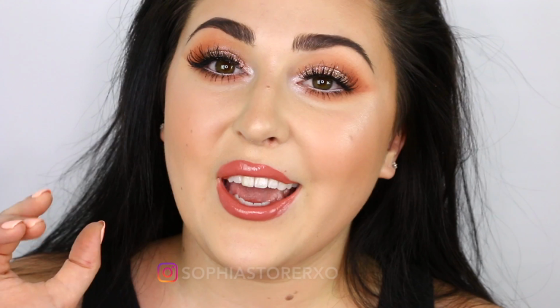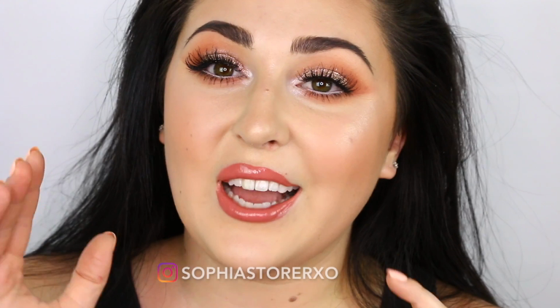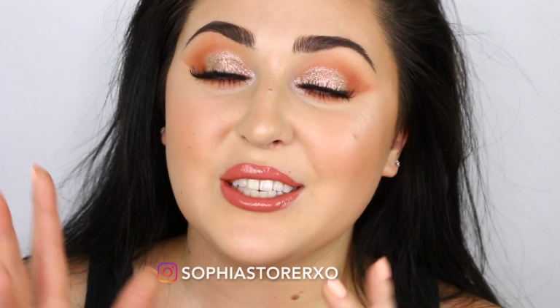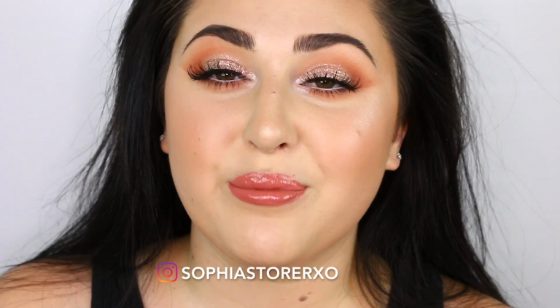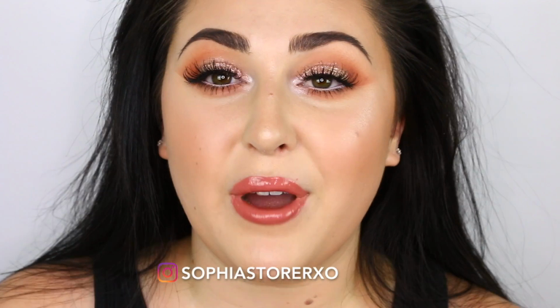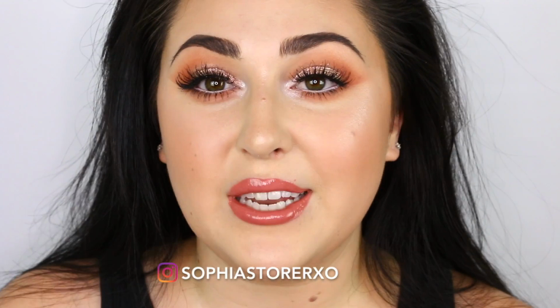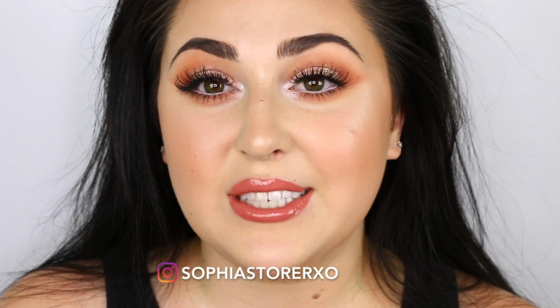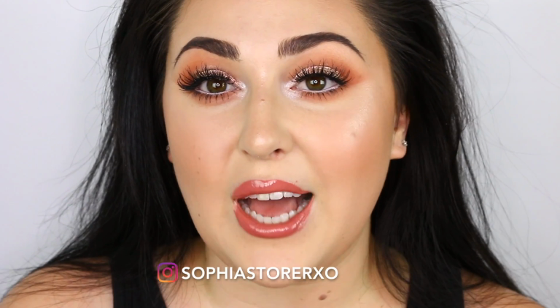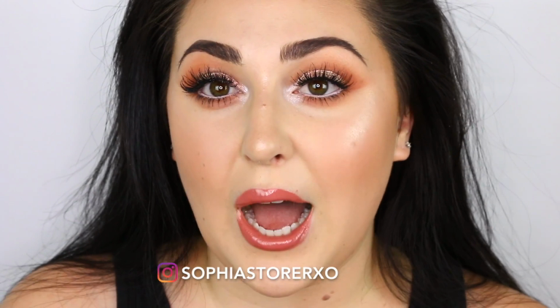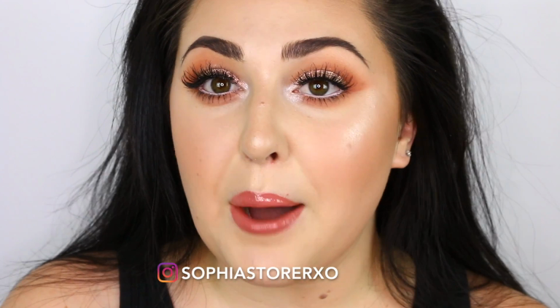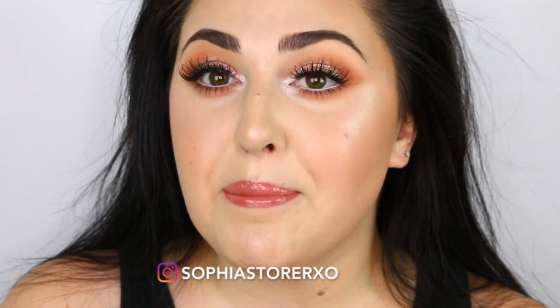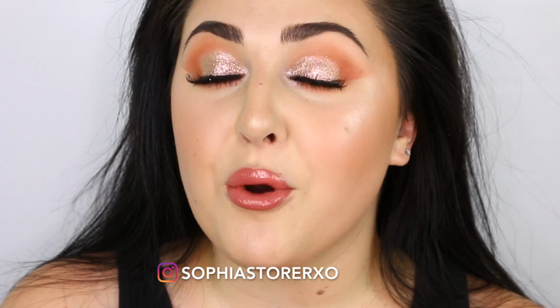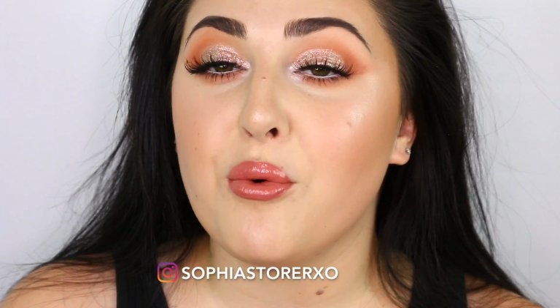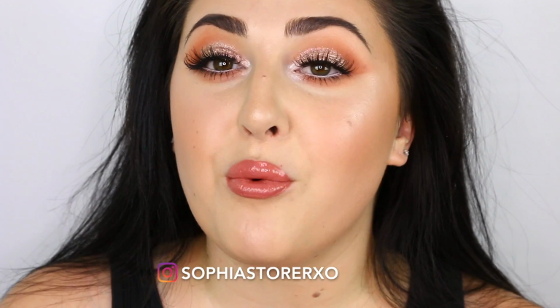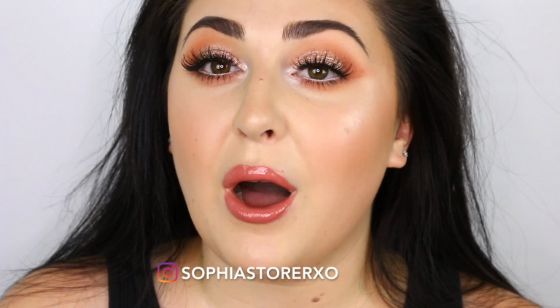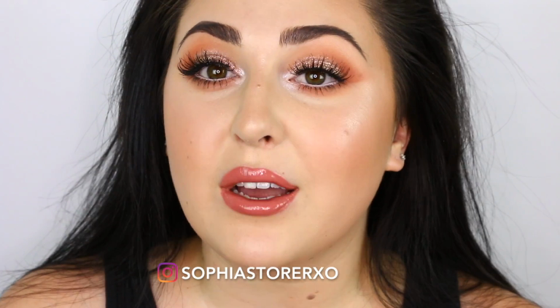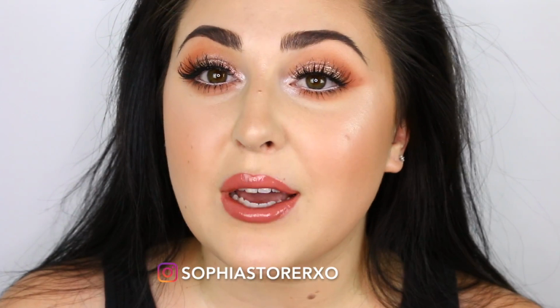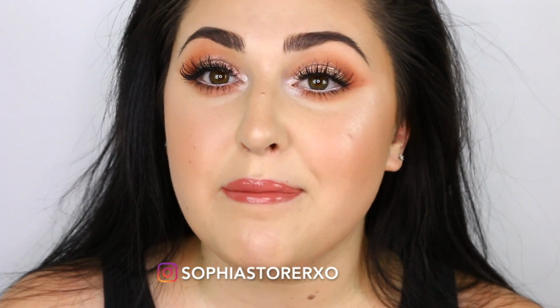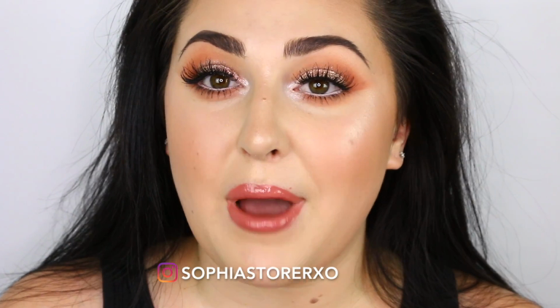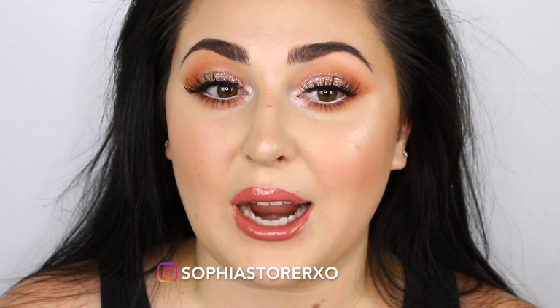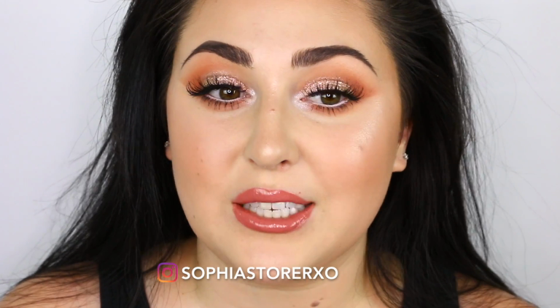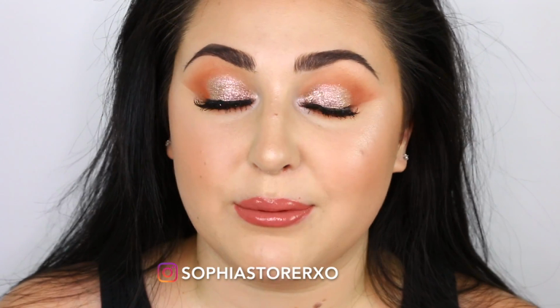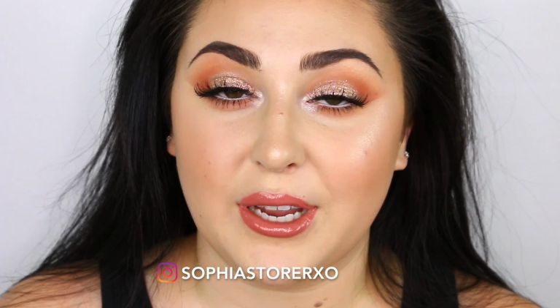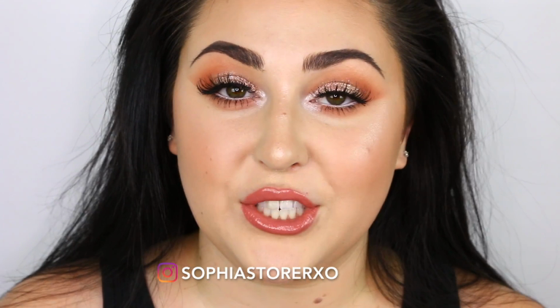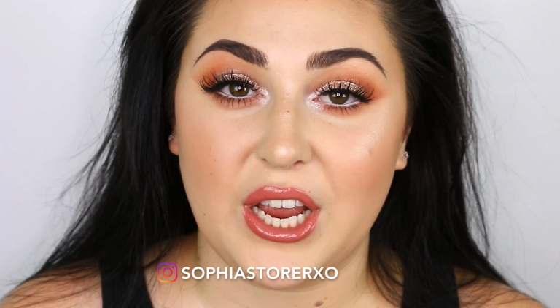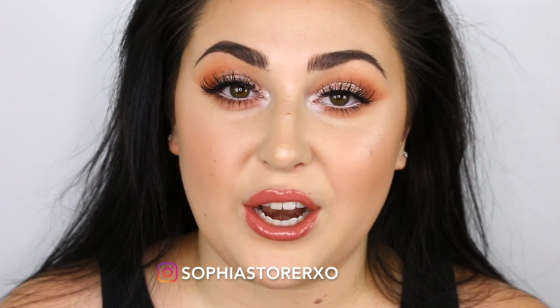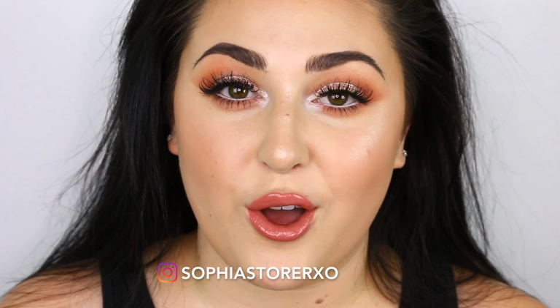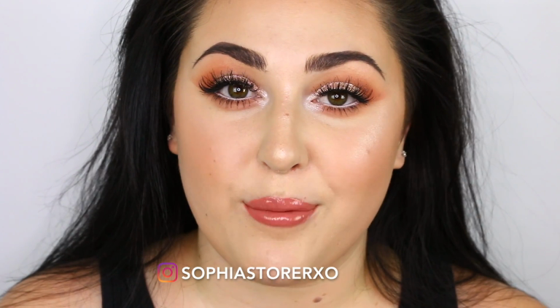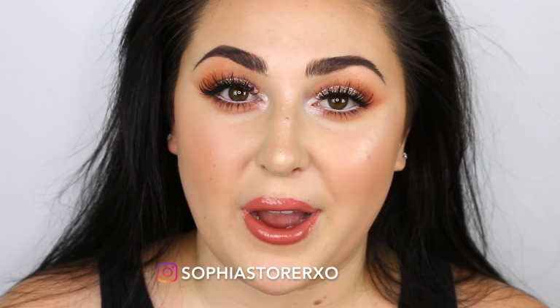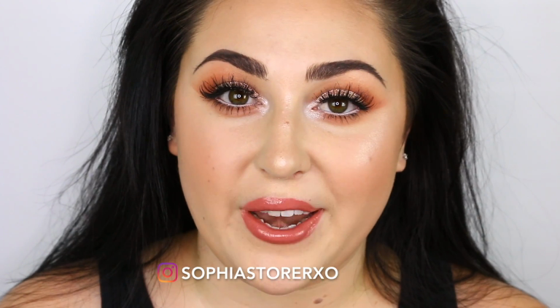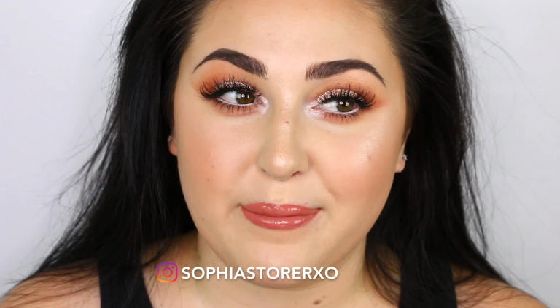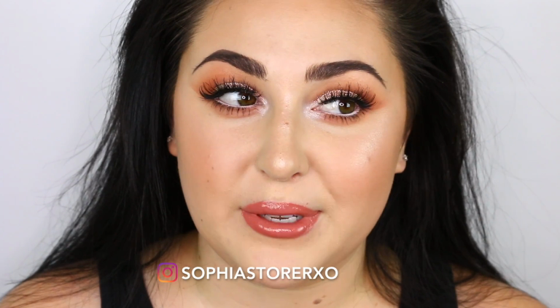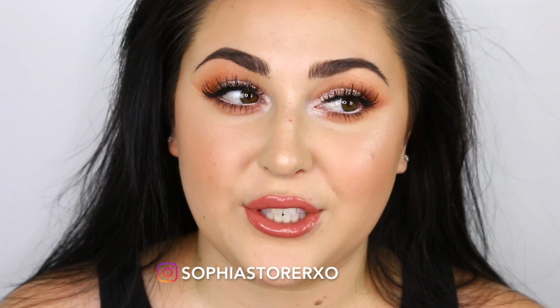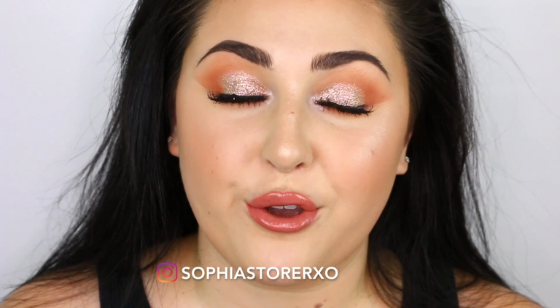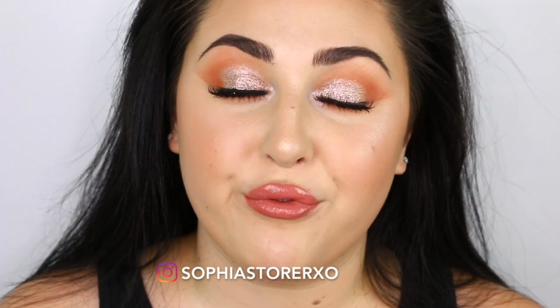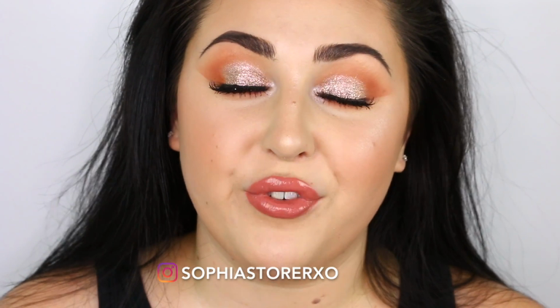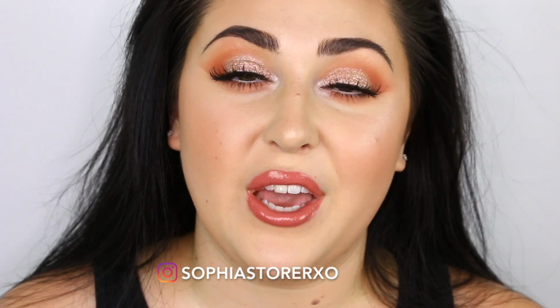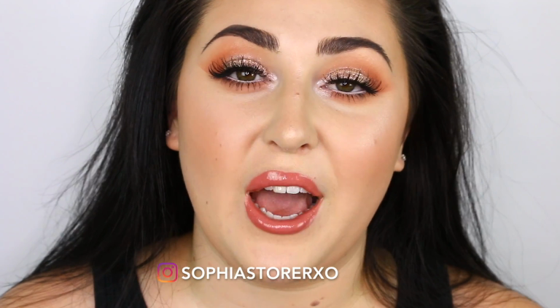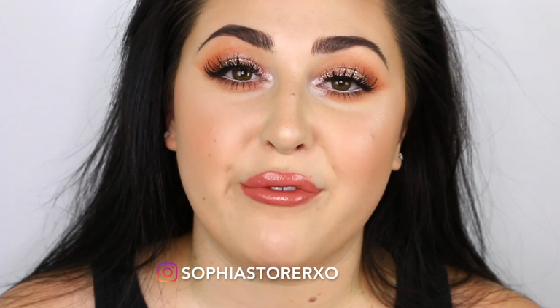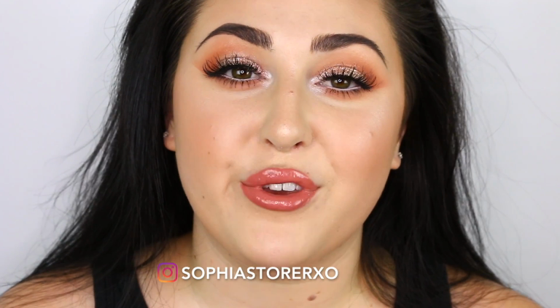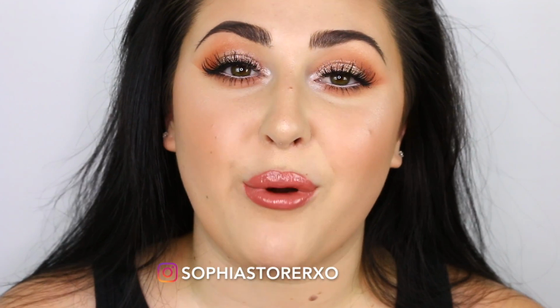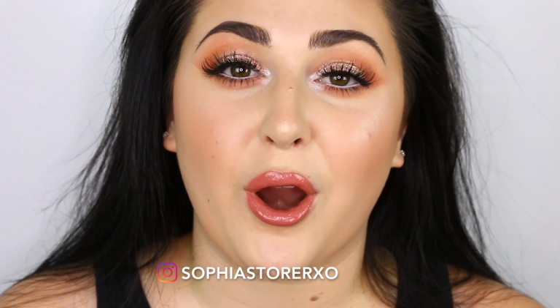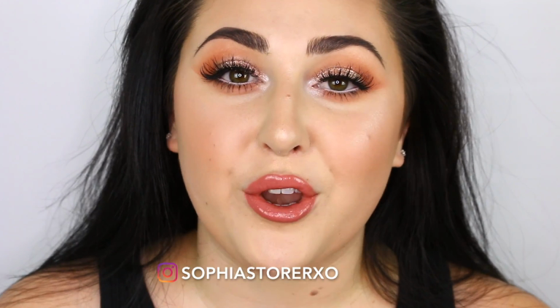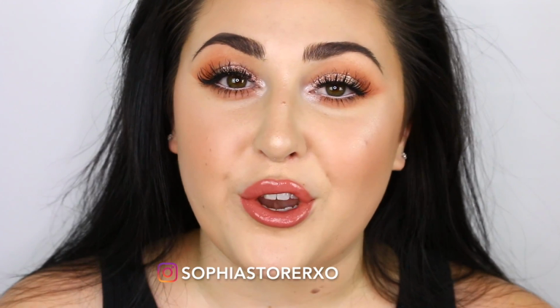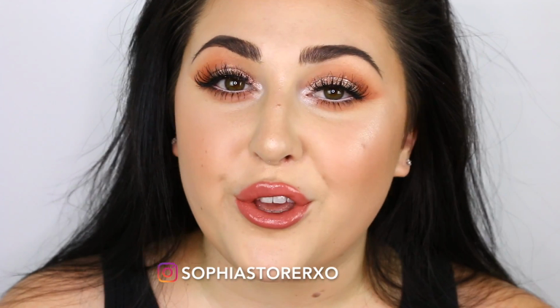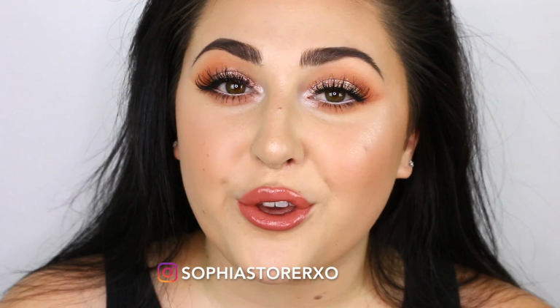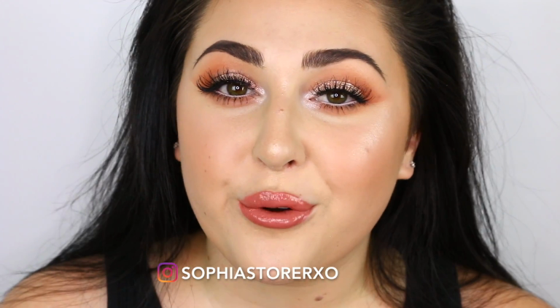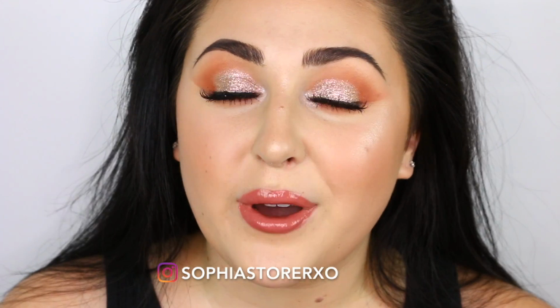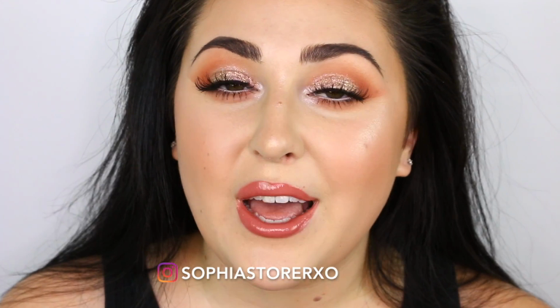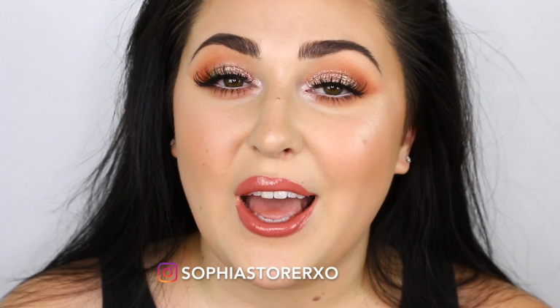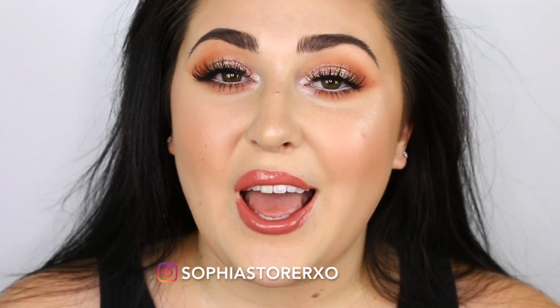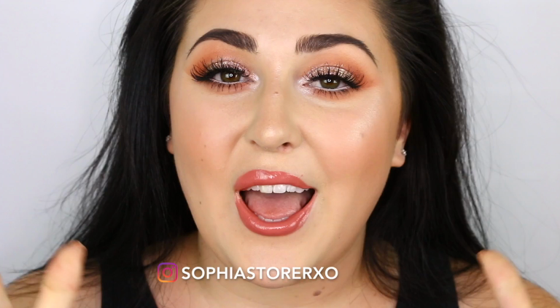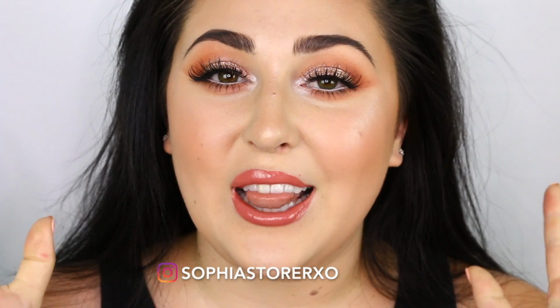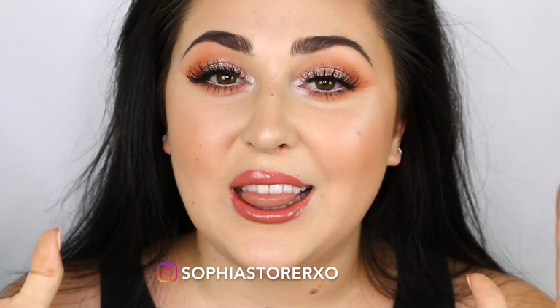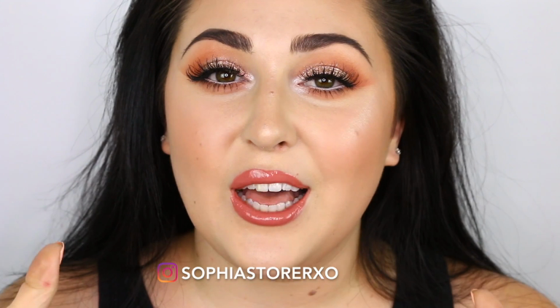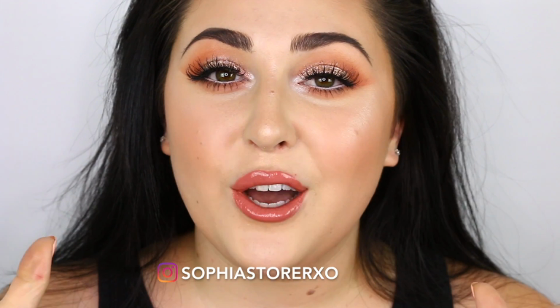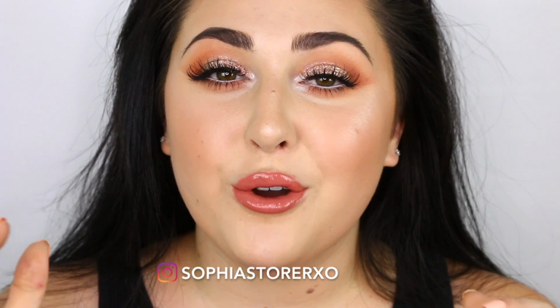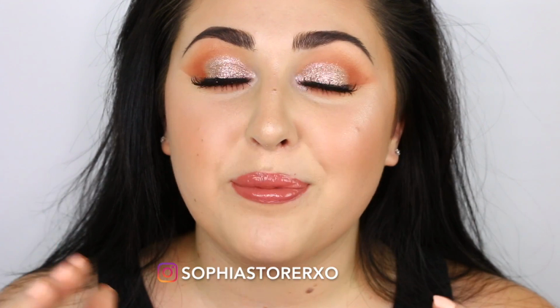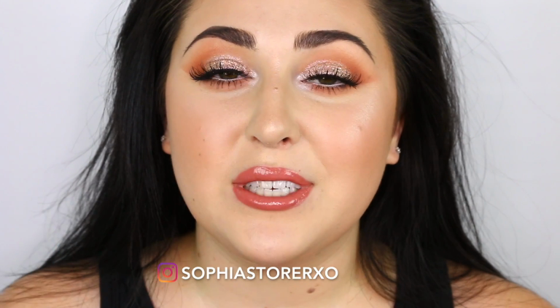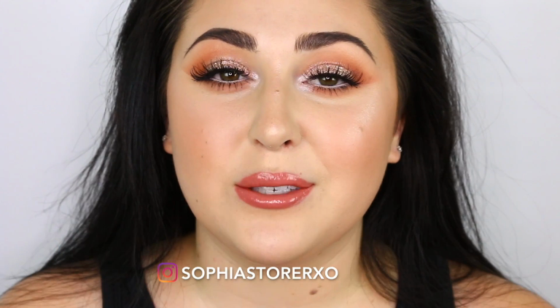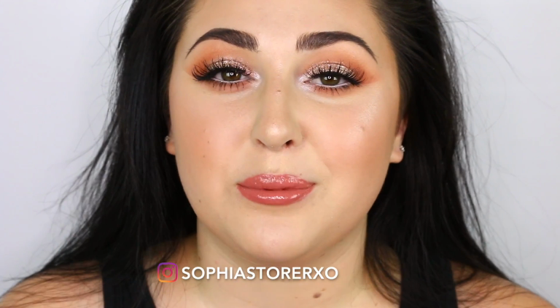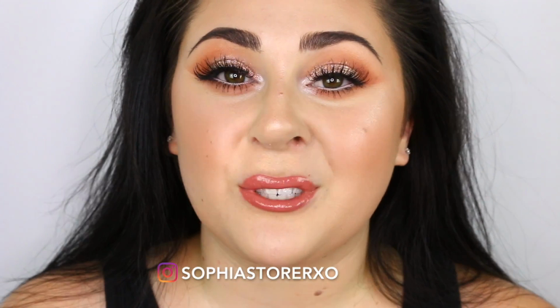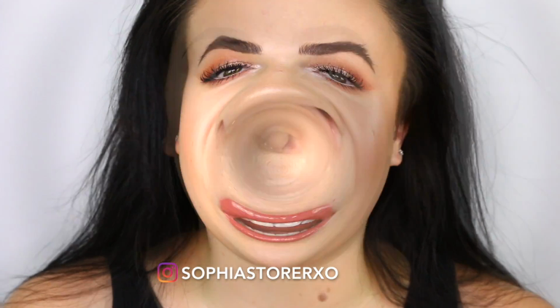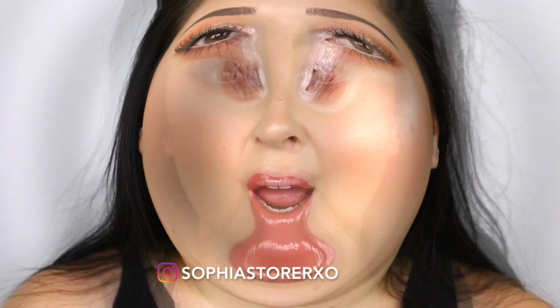Hey guys, what is up? Welcome back to my channel. My name is Sophia. If you are new, please subscribe.